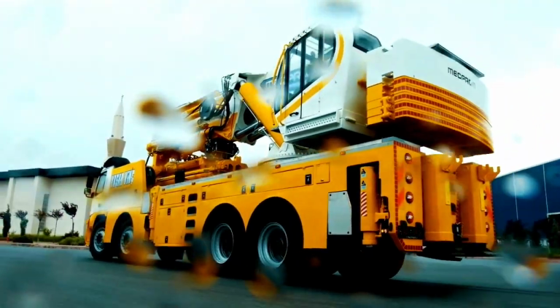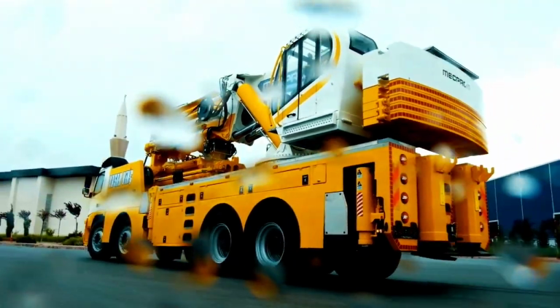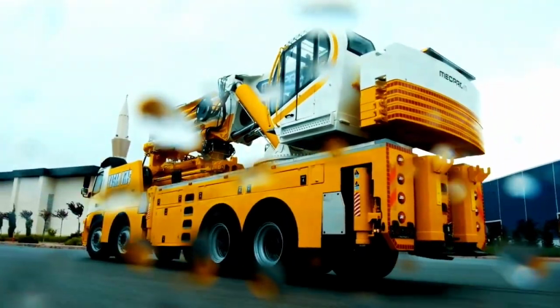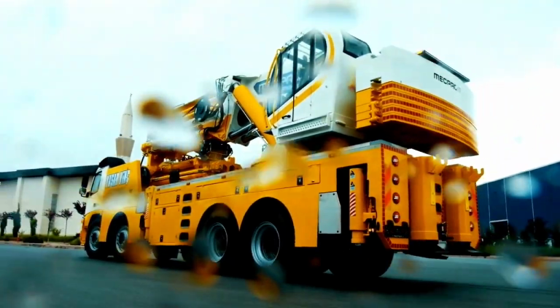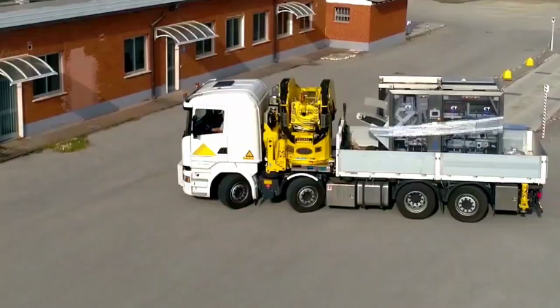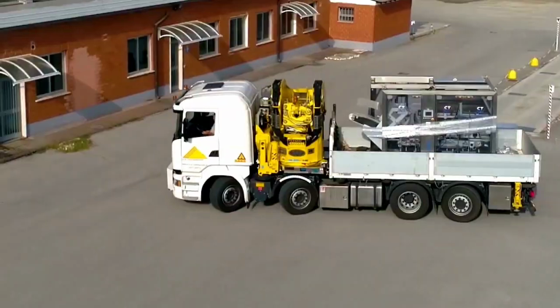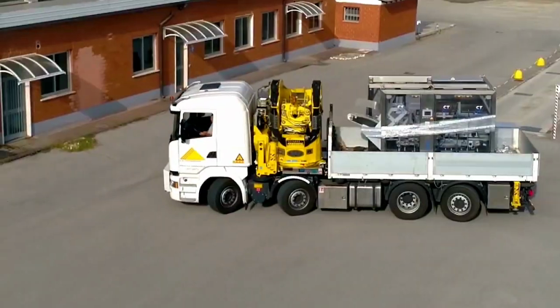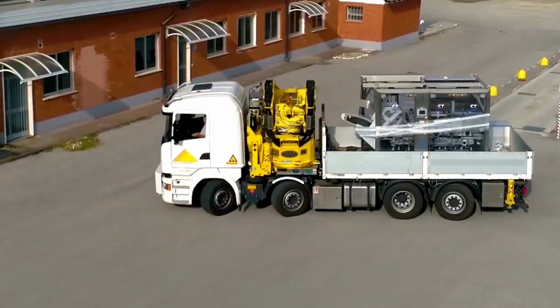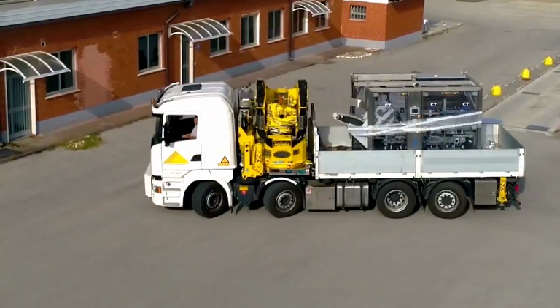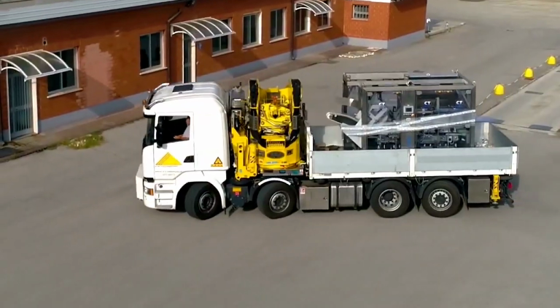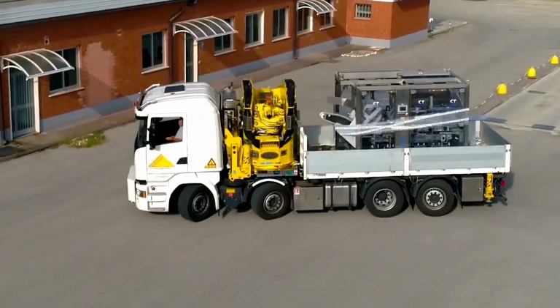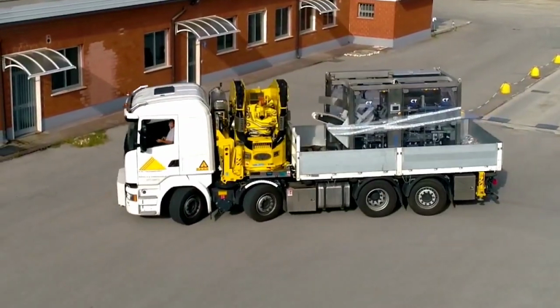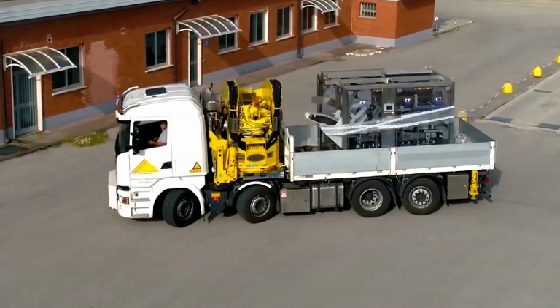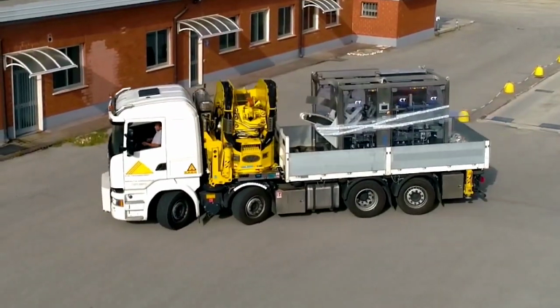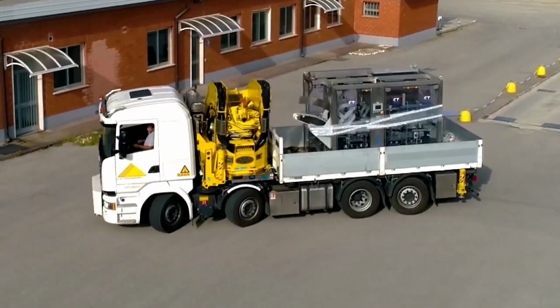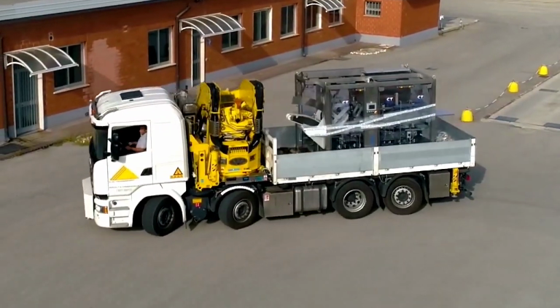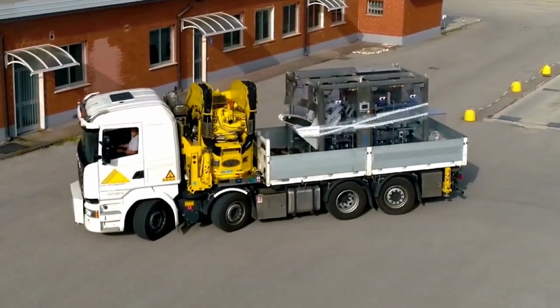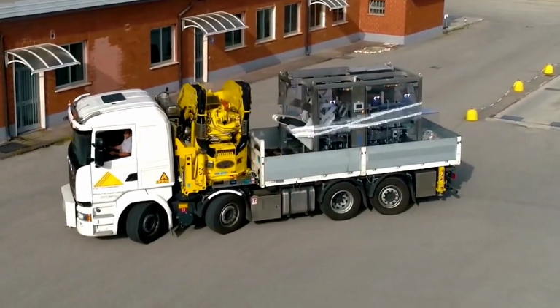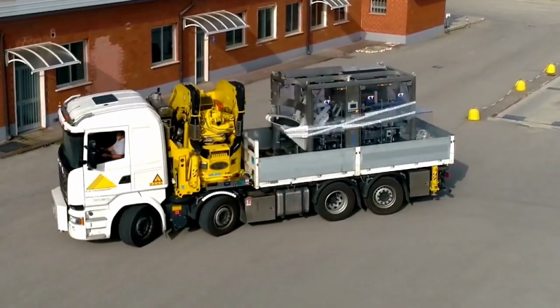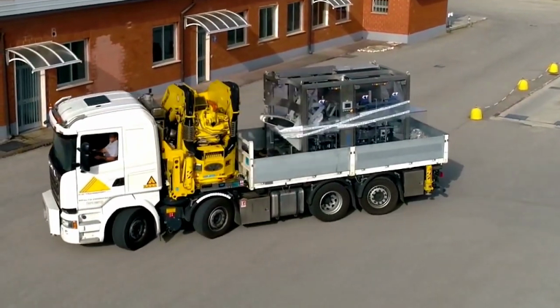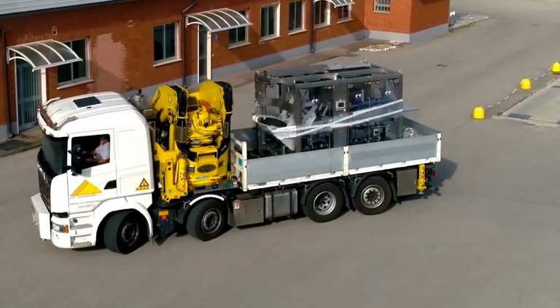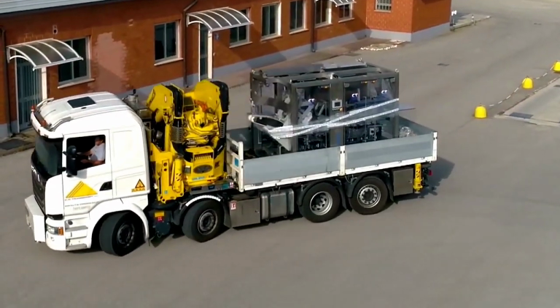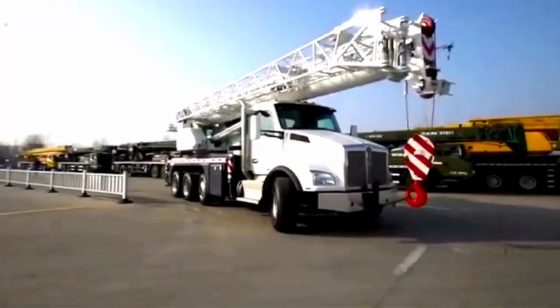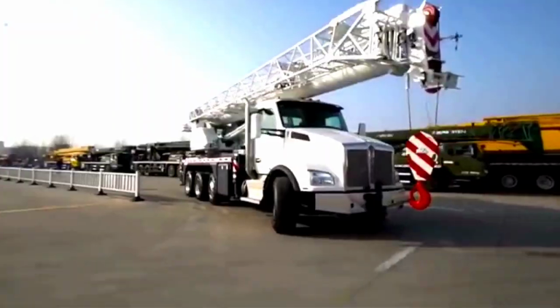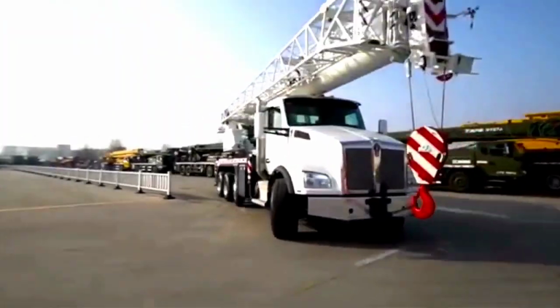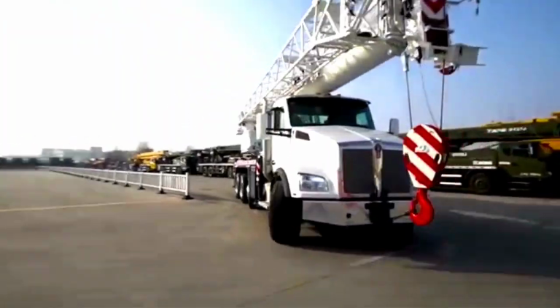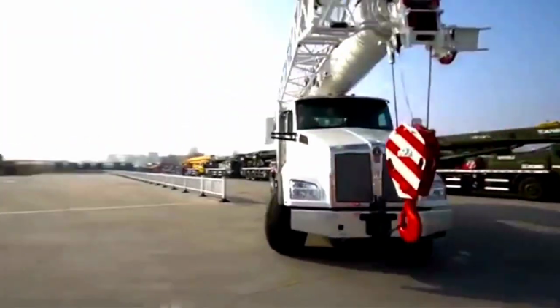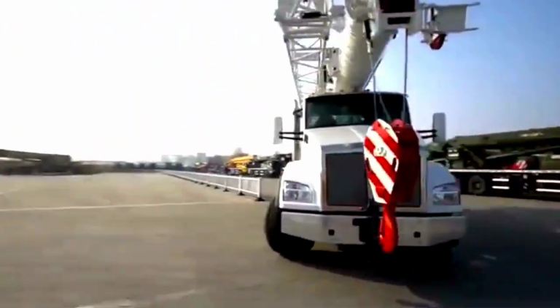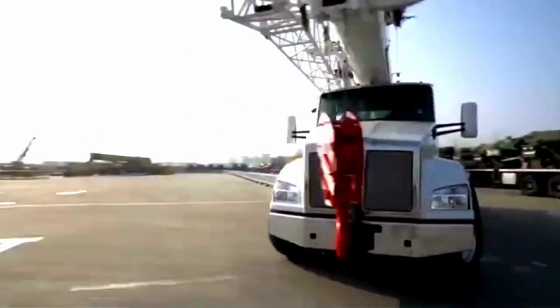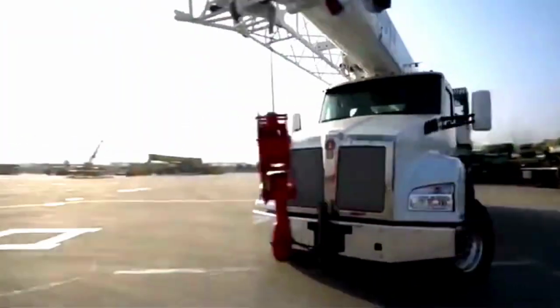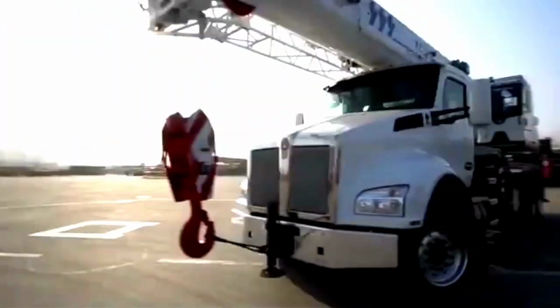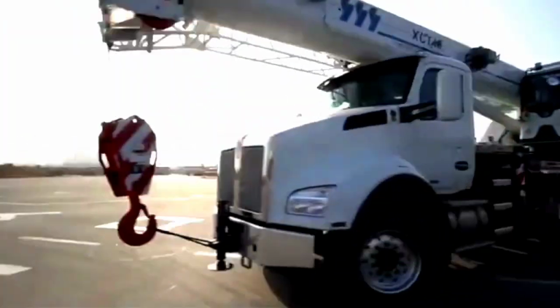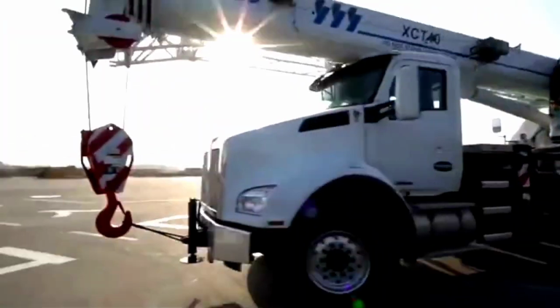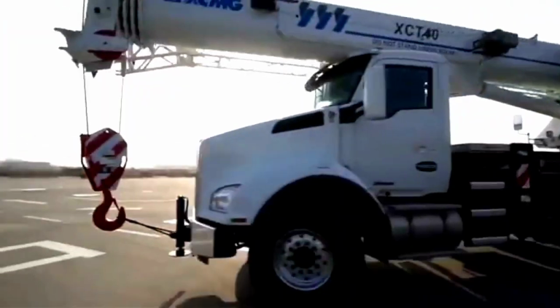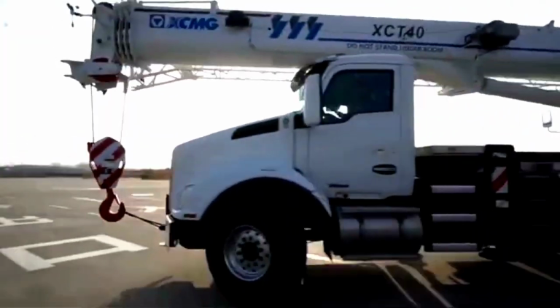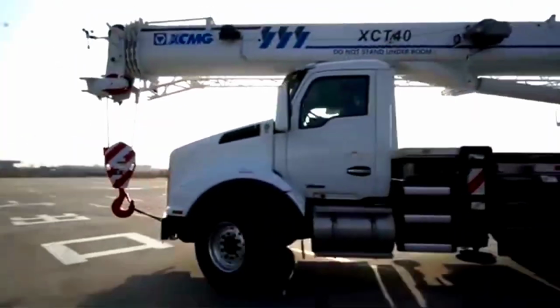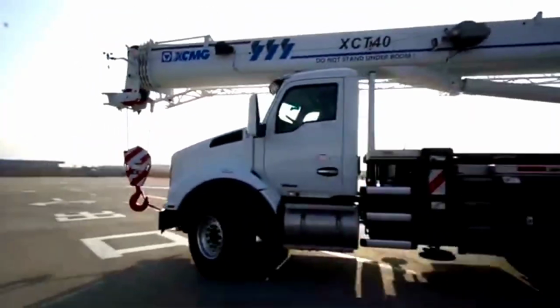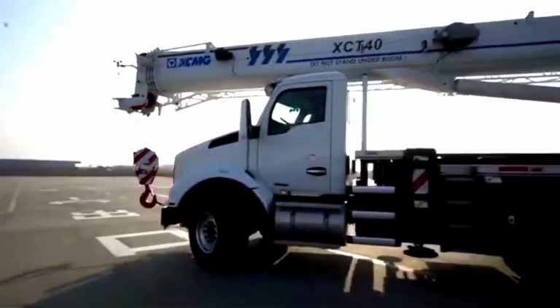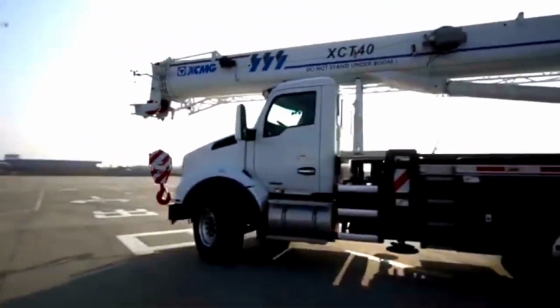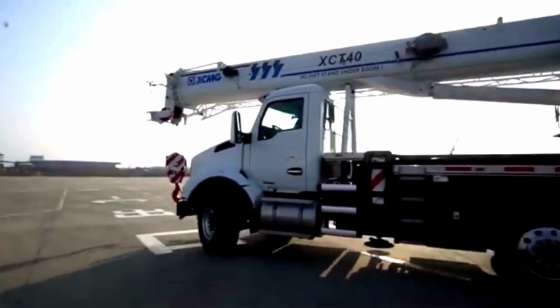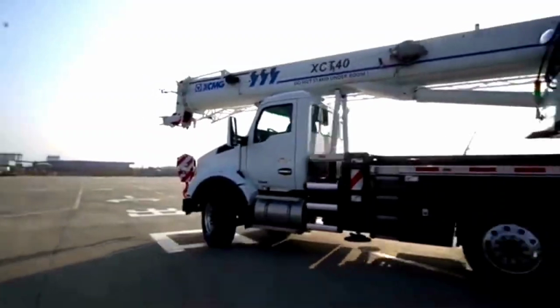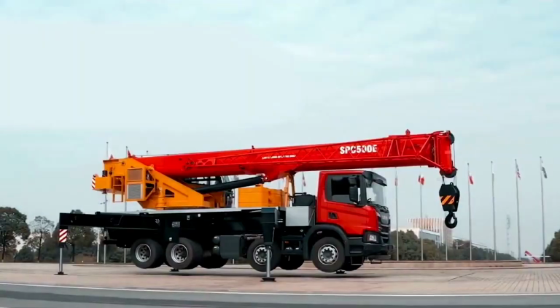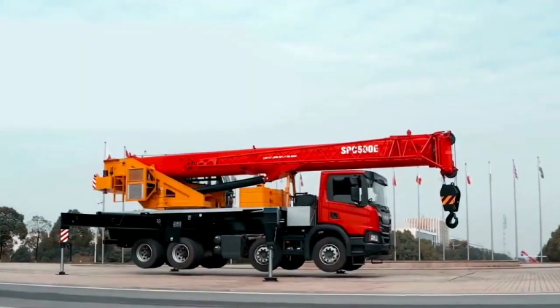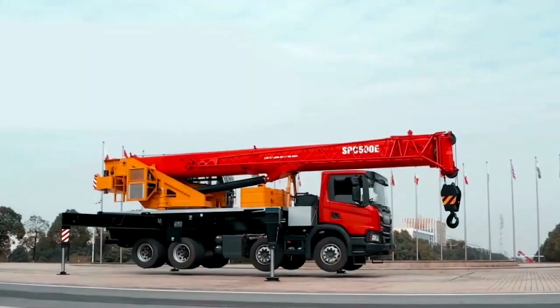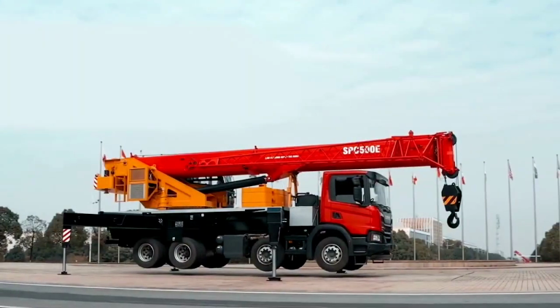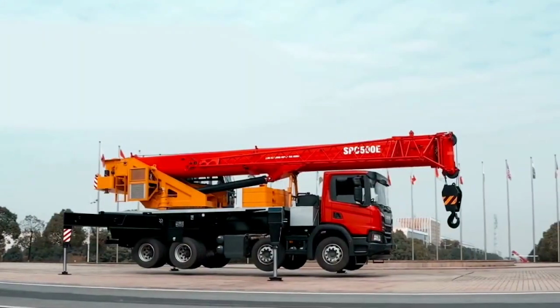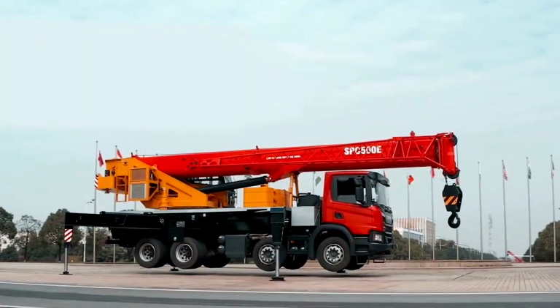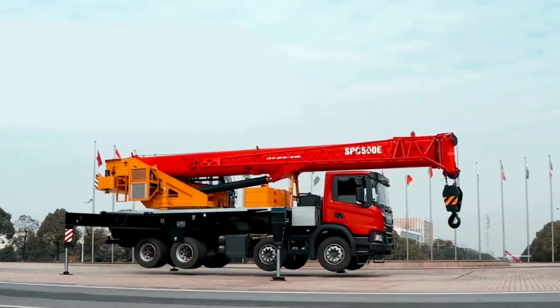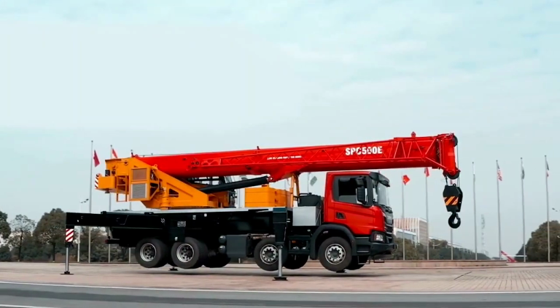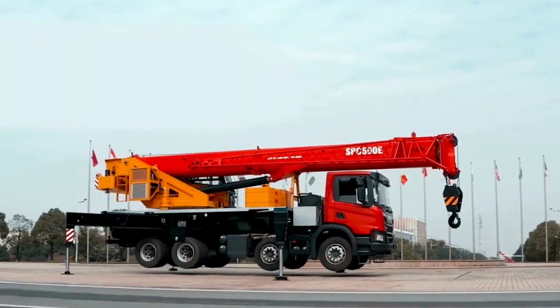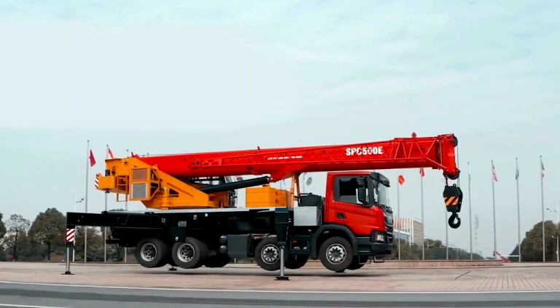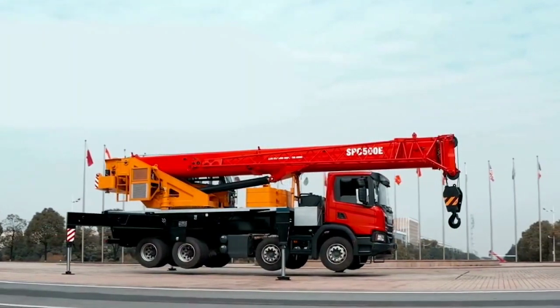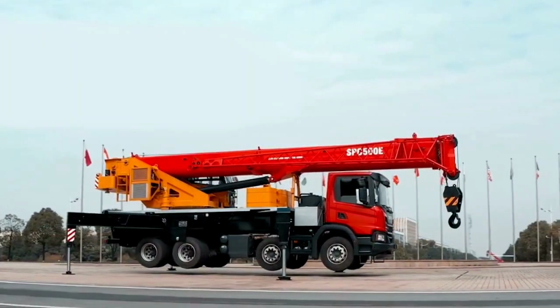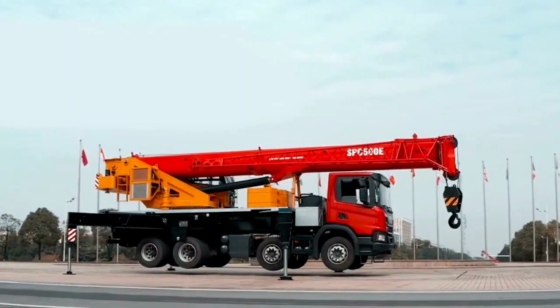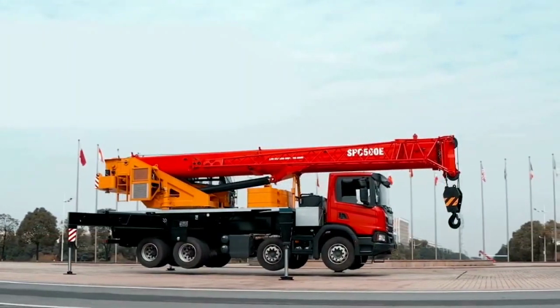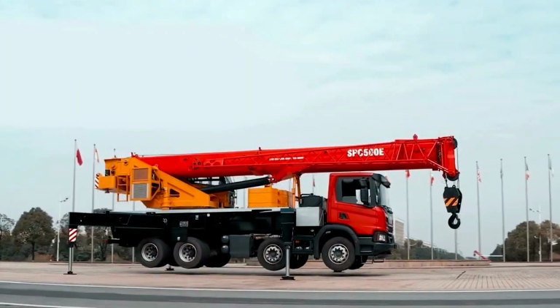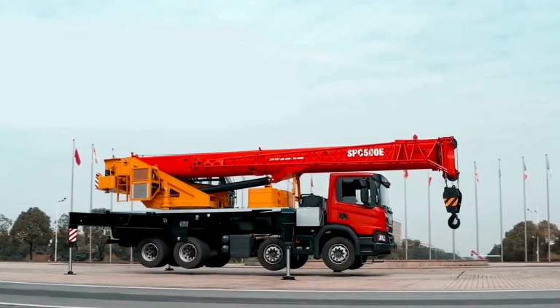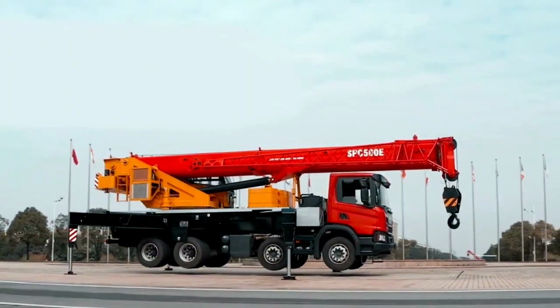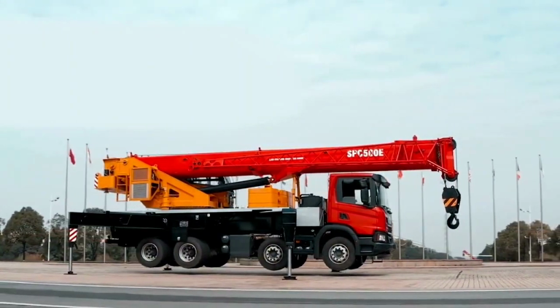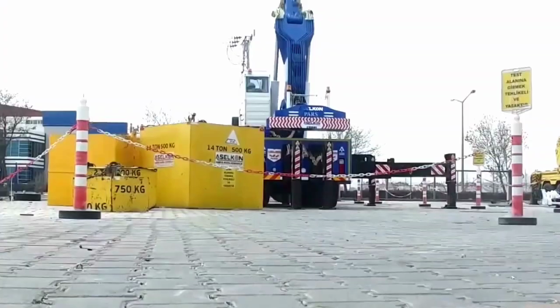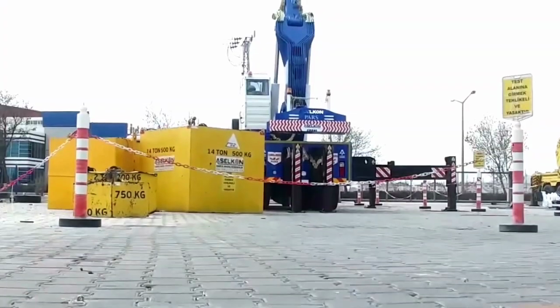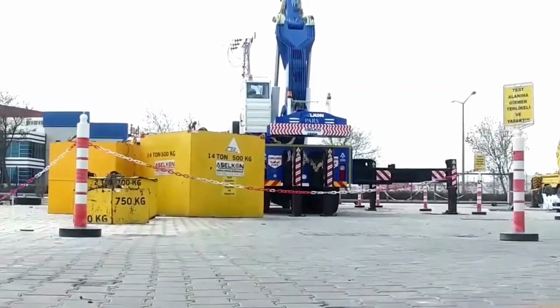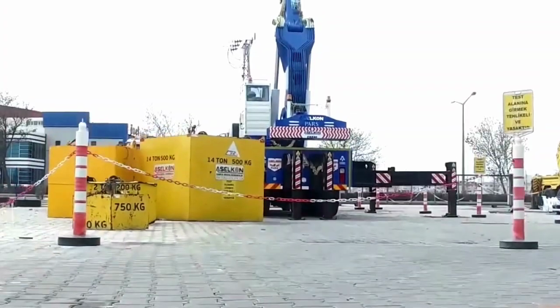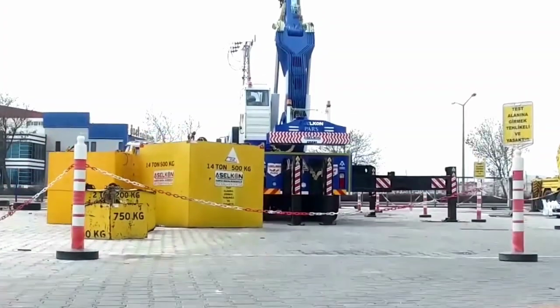Welcome back to another video from Chan27. In this video, we will show about 8 of the most advanced truck crane engineering.